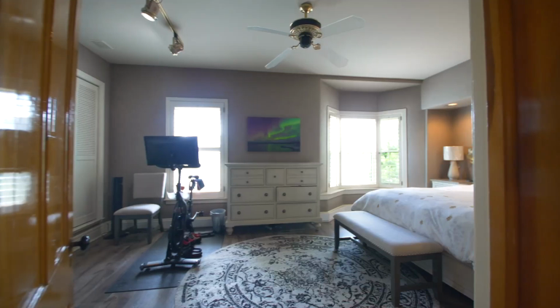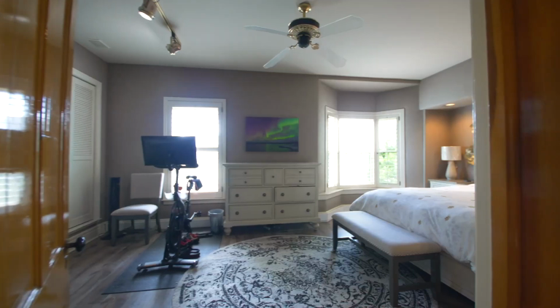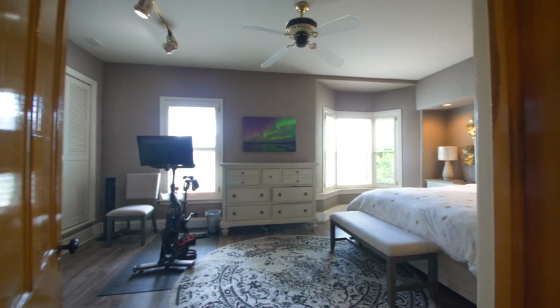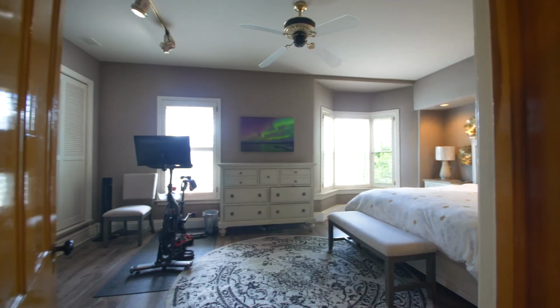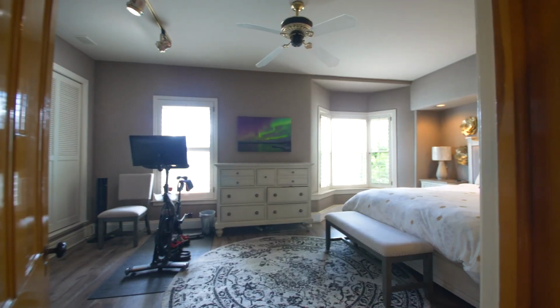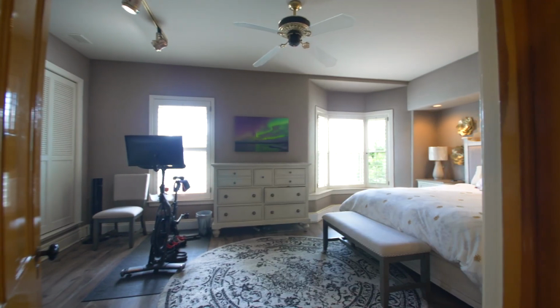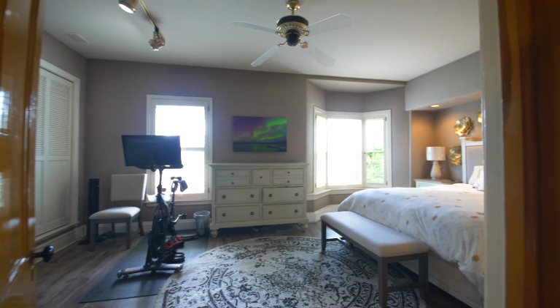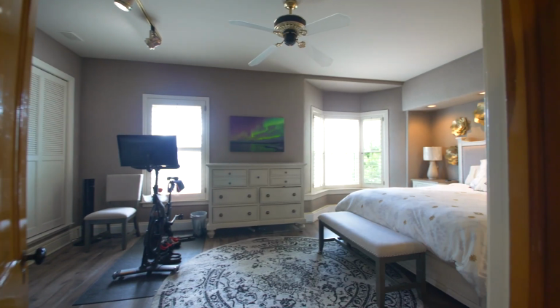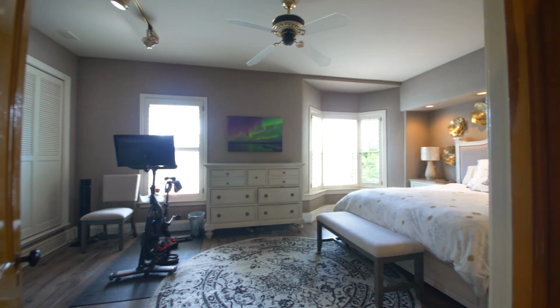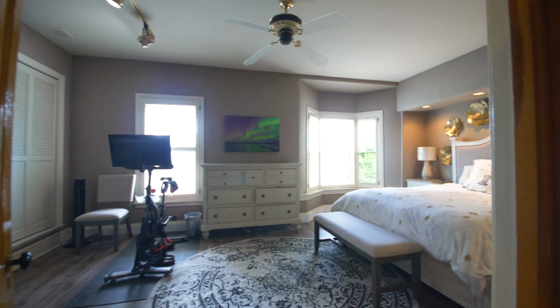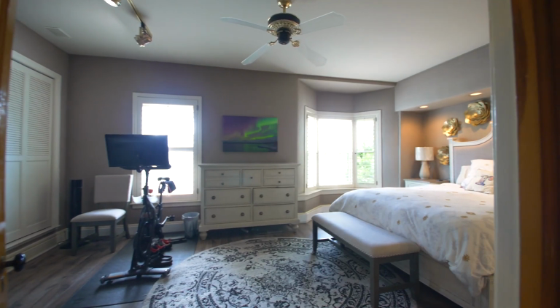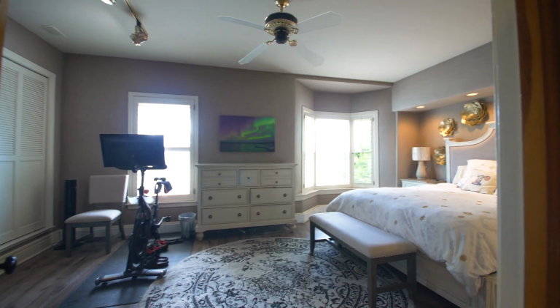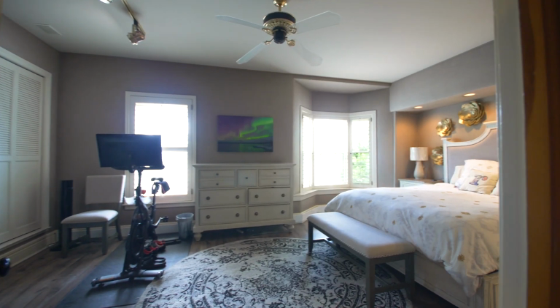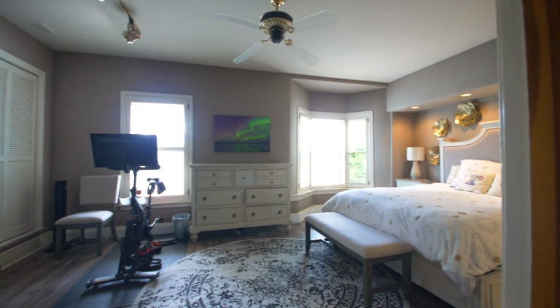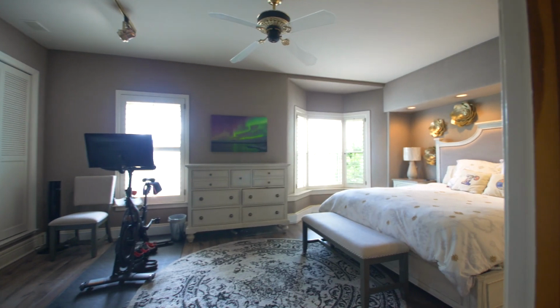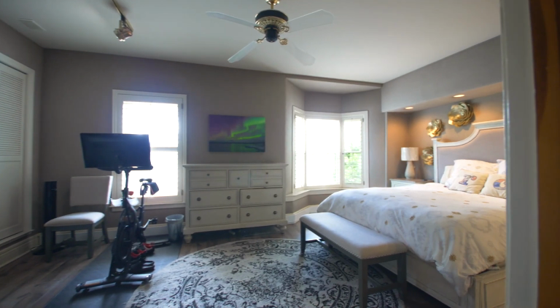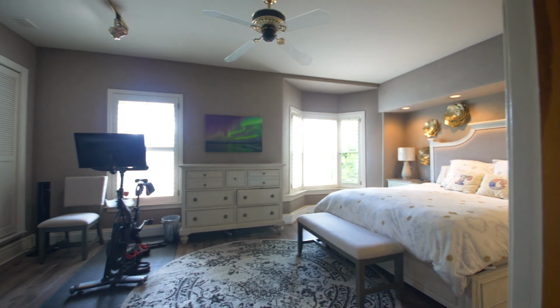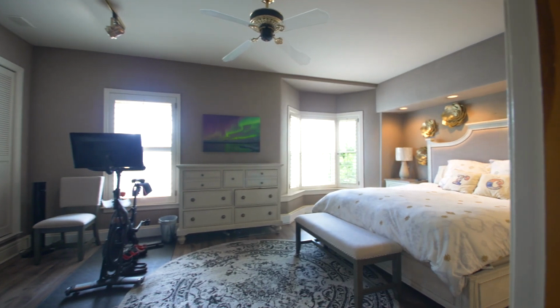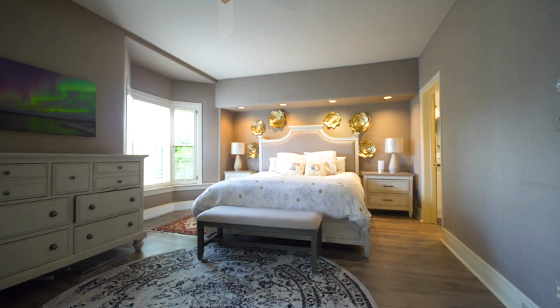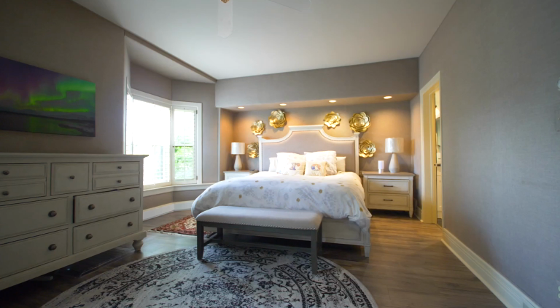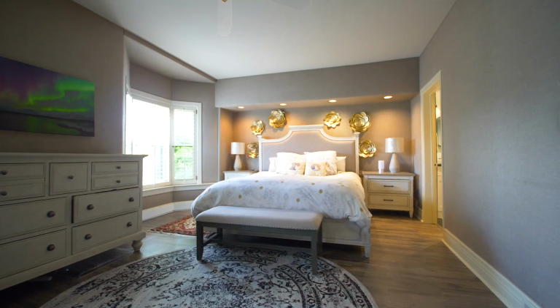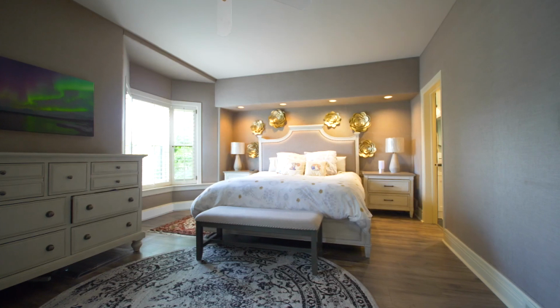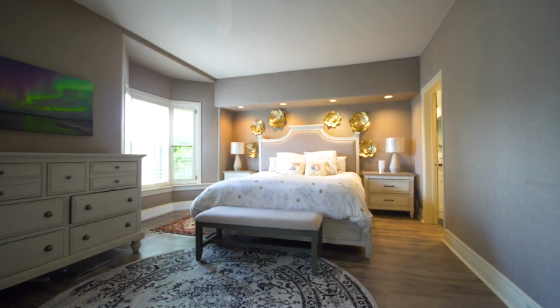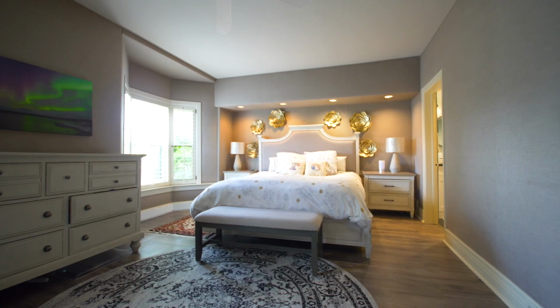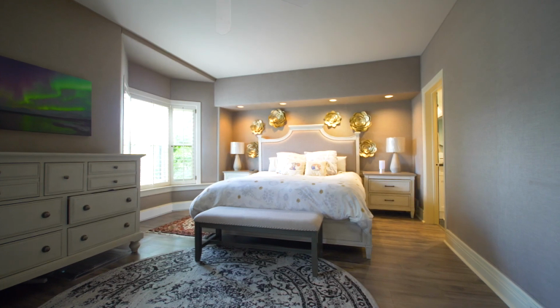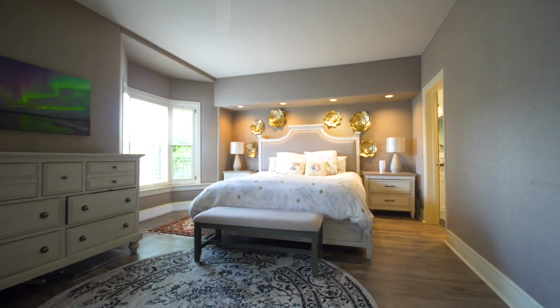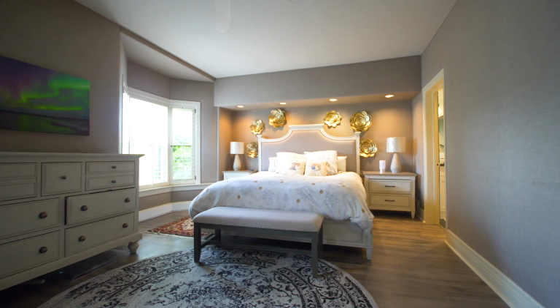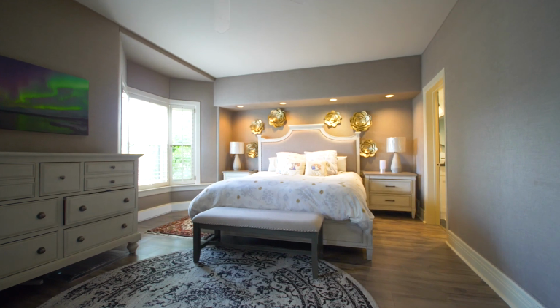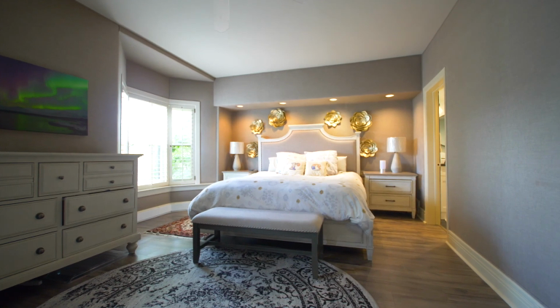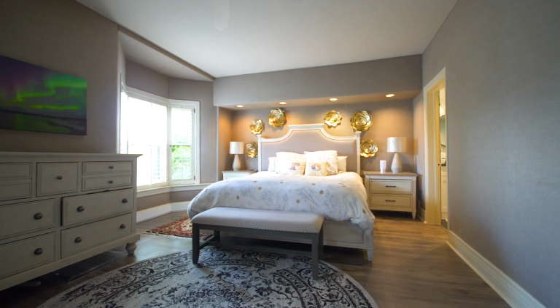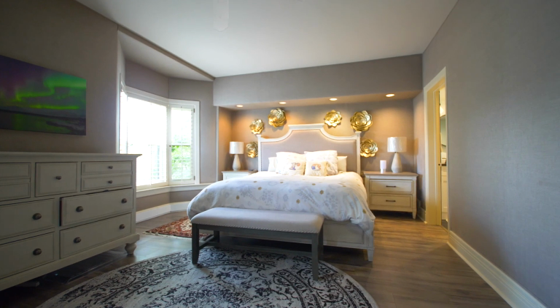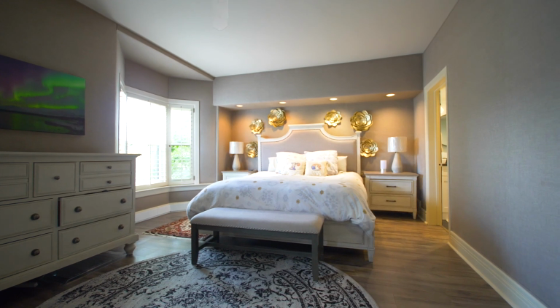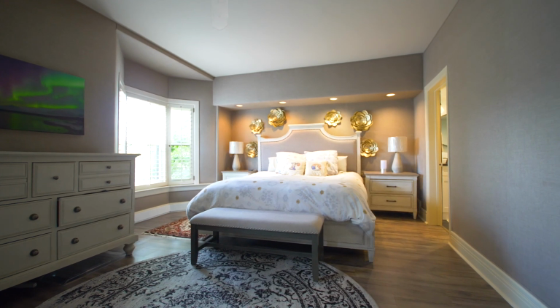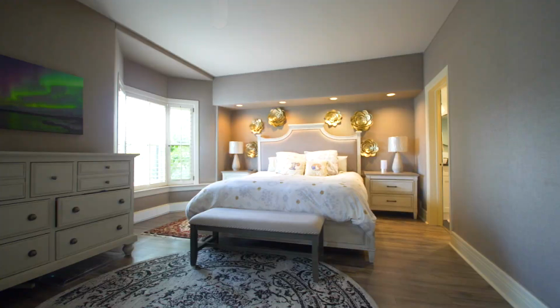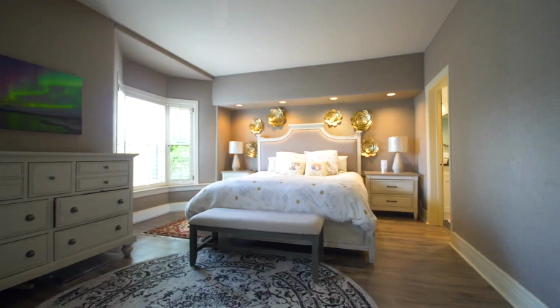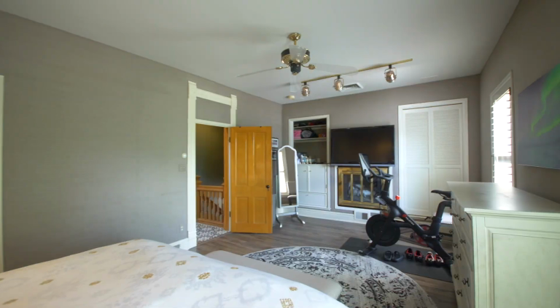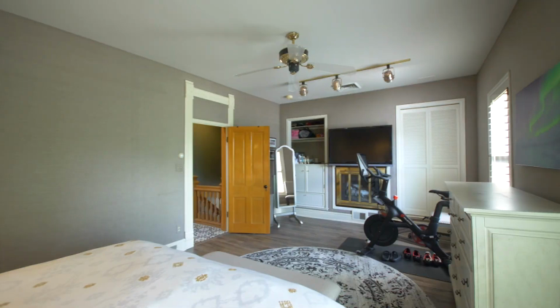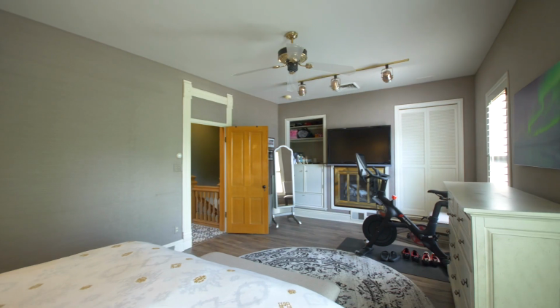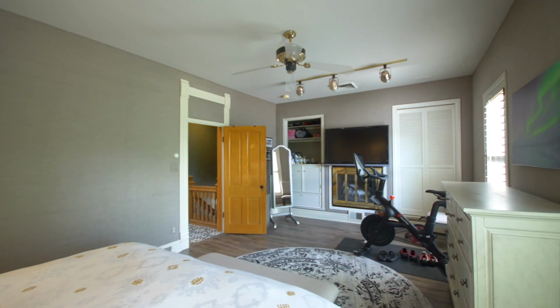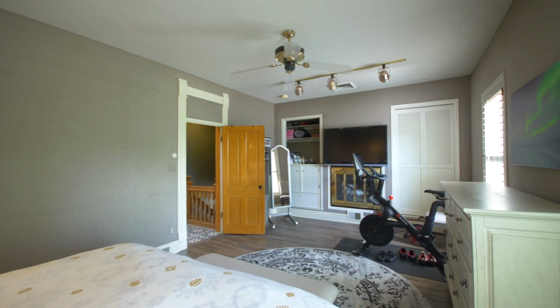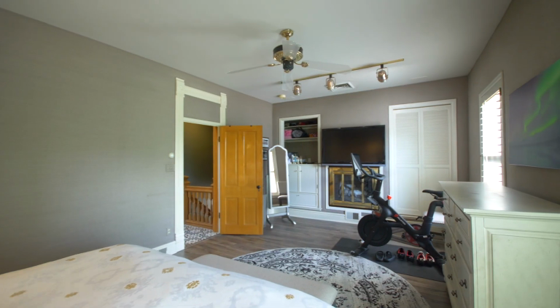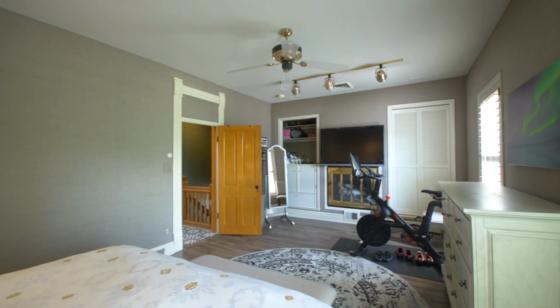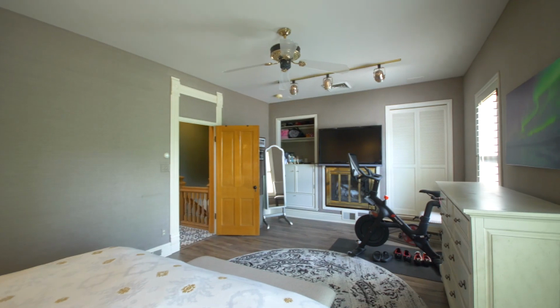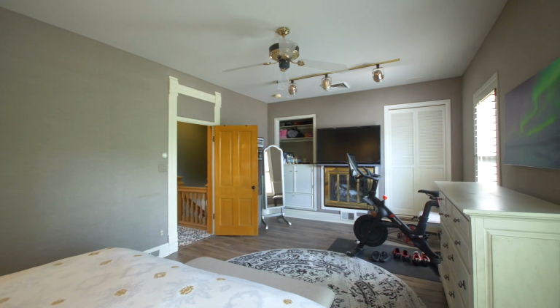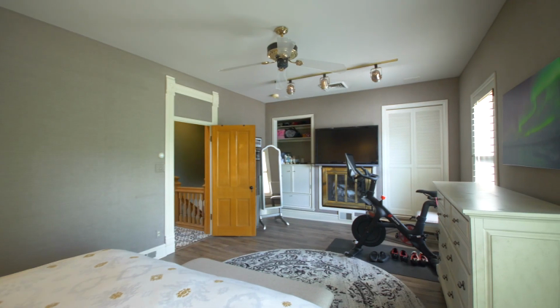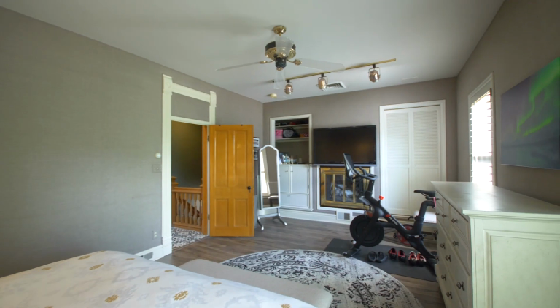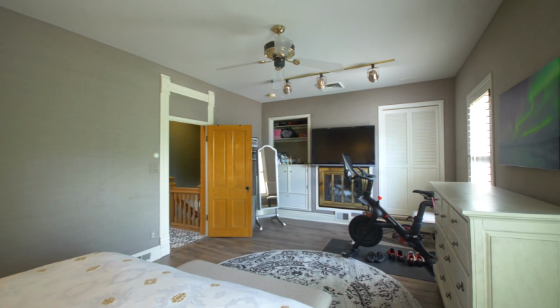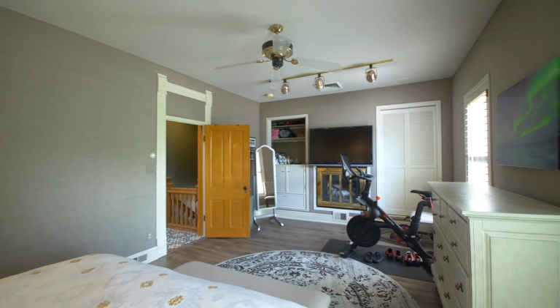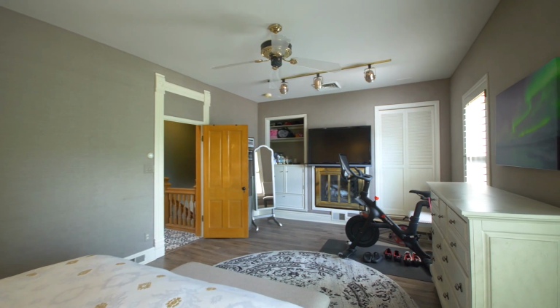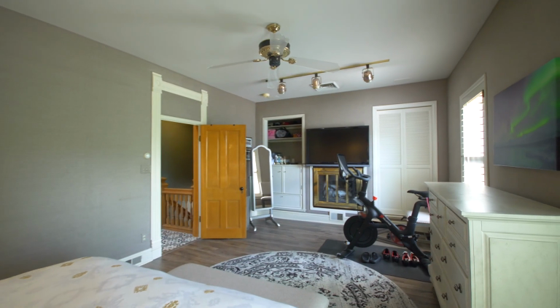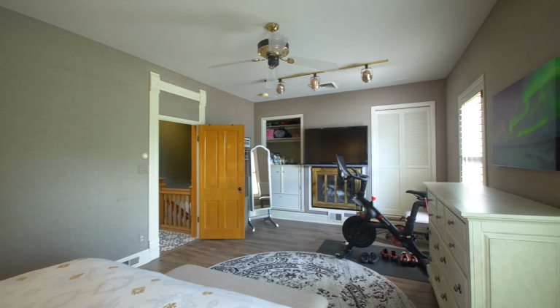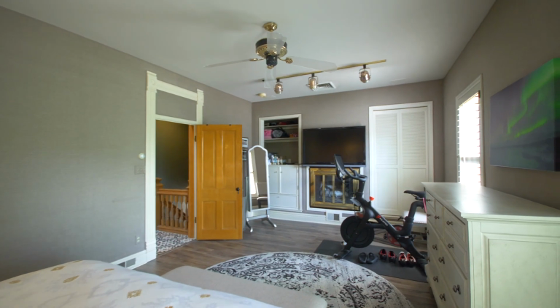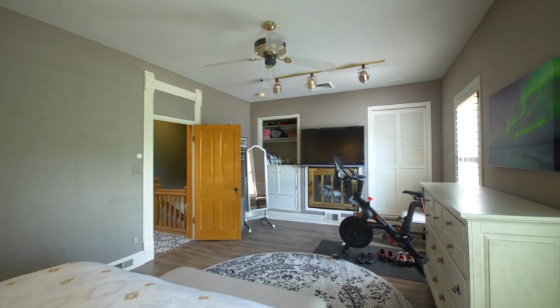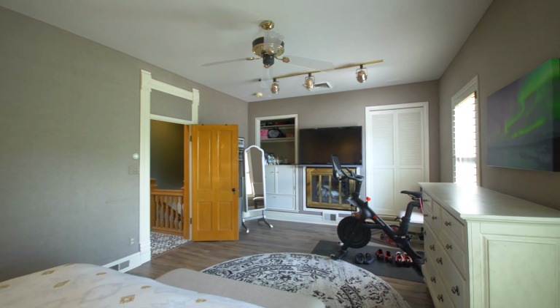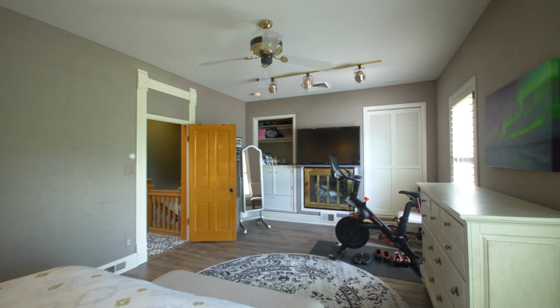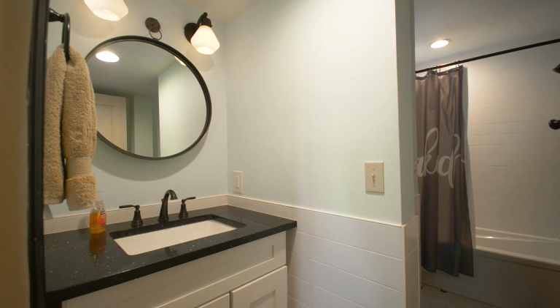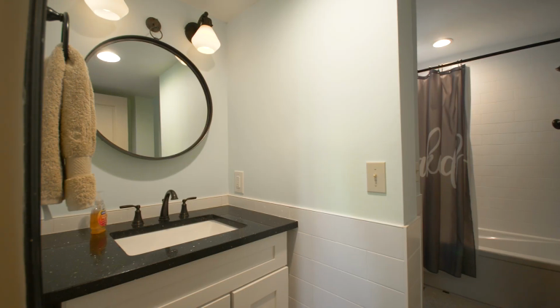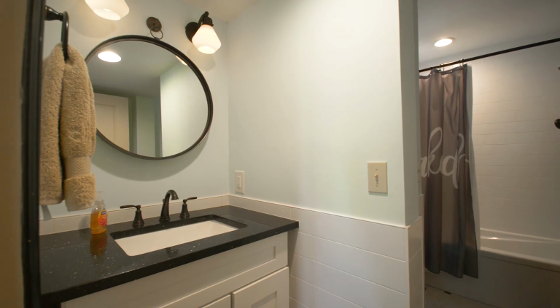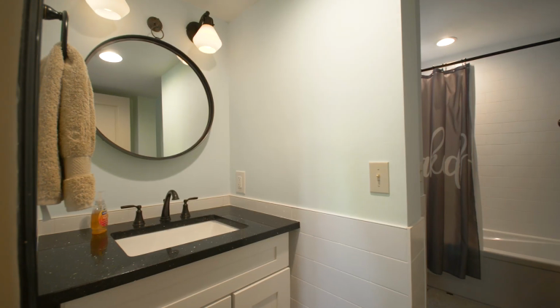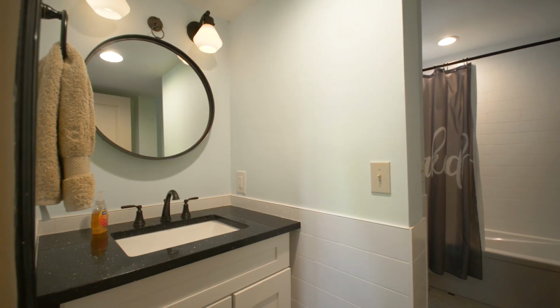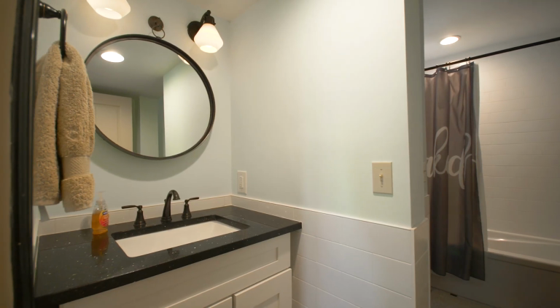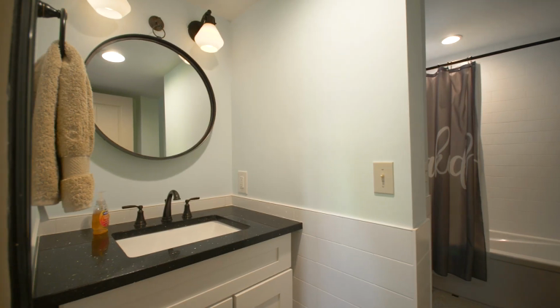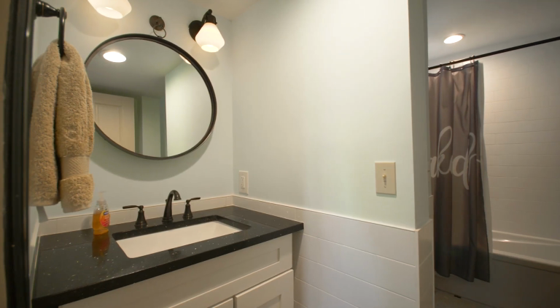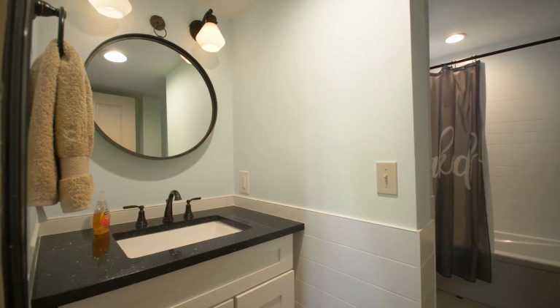Heading up to the second floor you'll notice three bedrooms, two bathrooms, the laundry room, and a sunny rooftop patio.